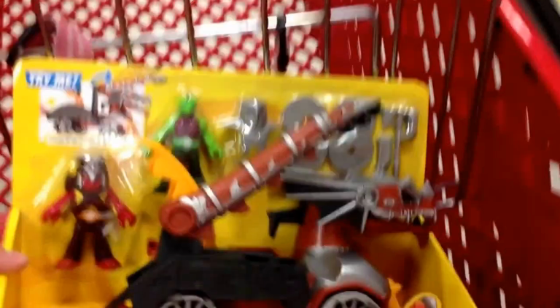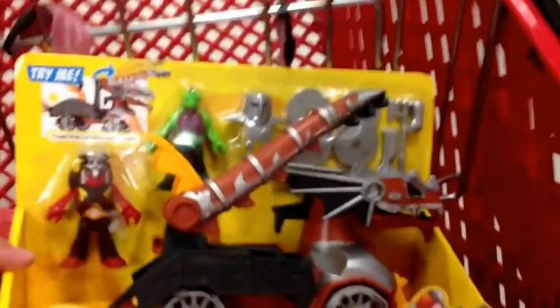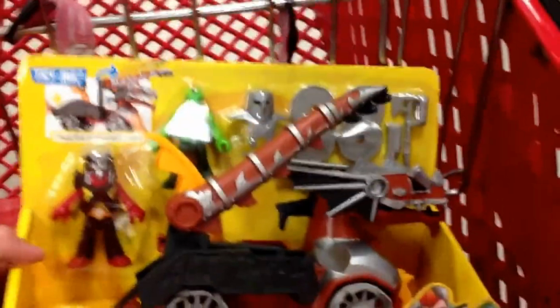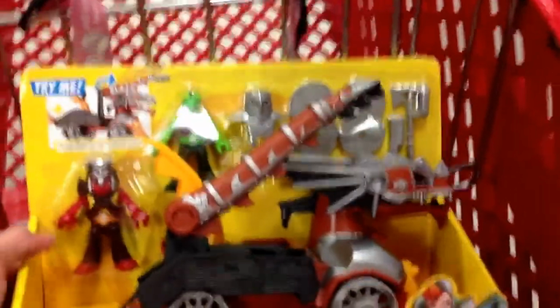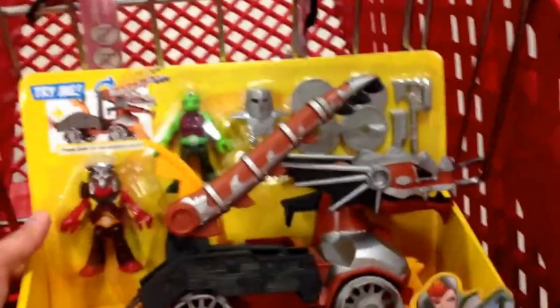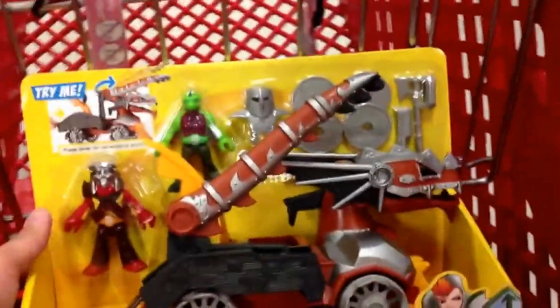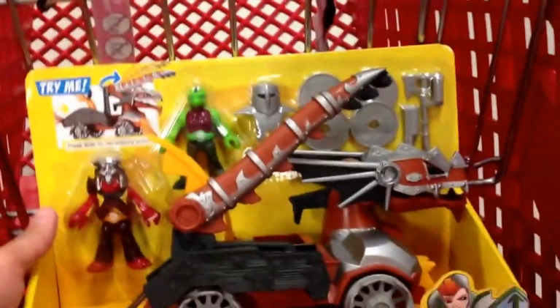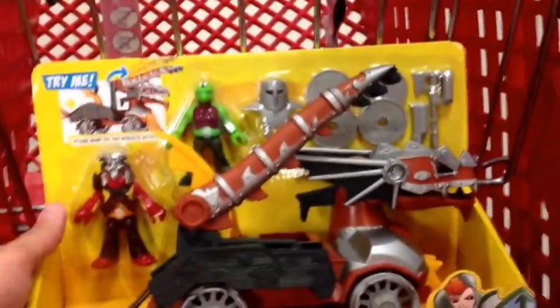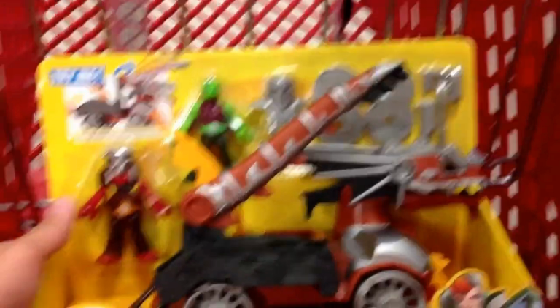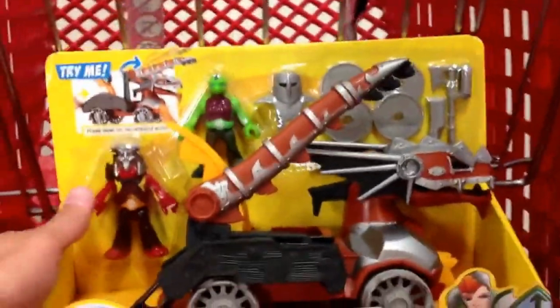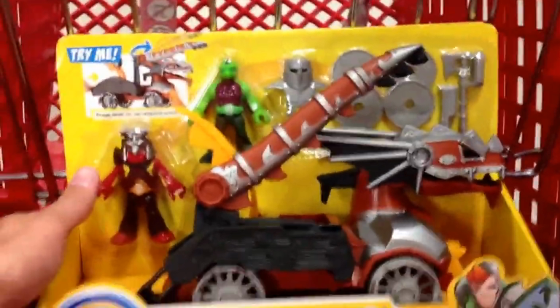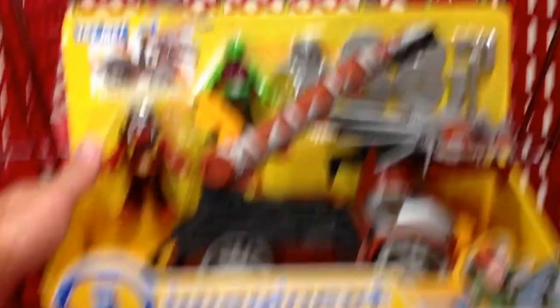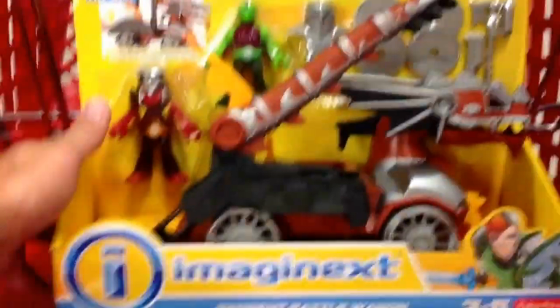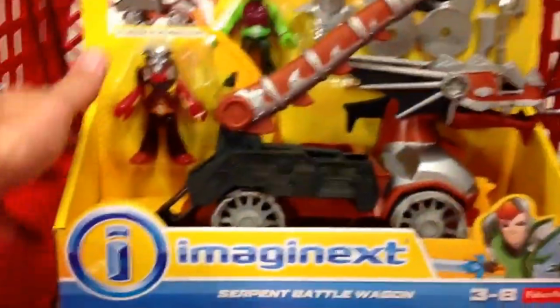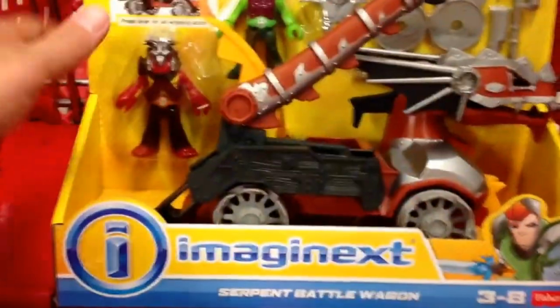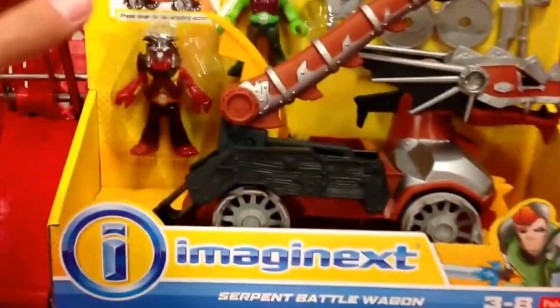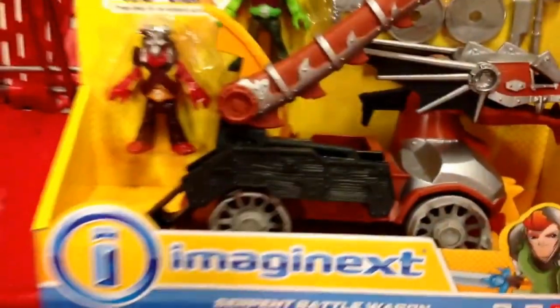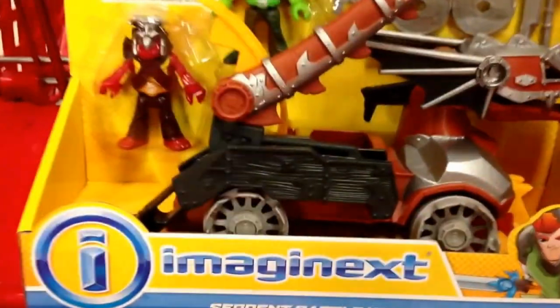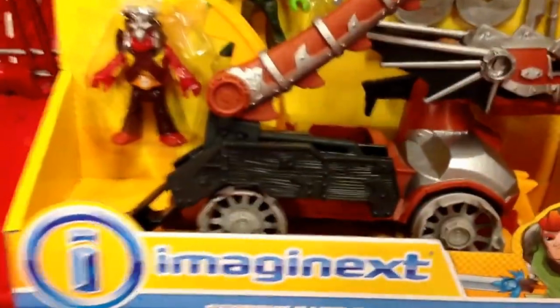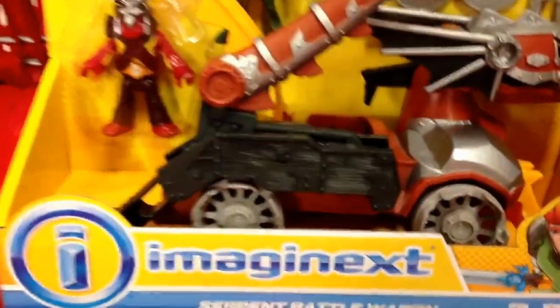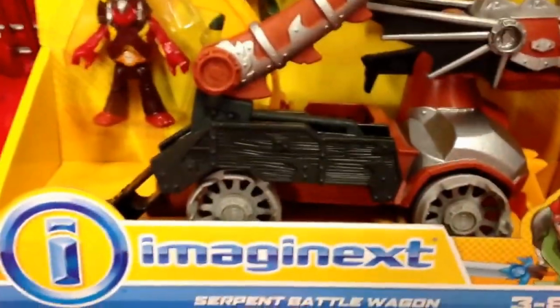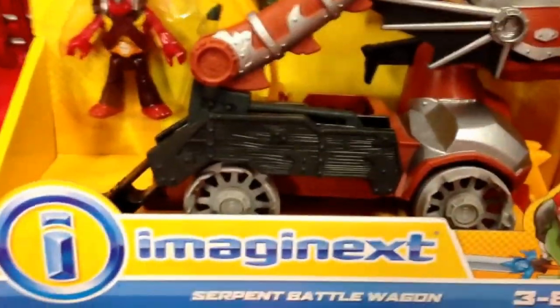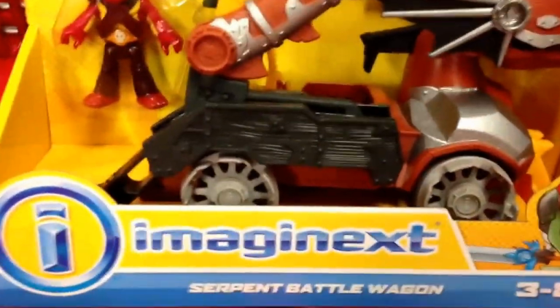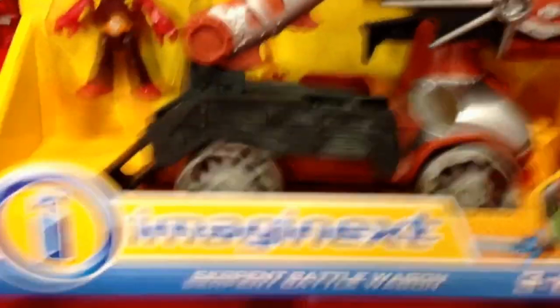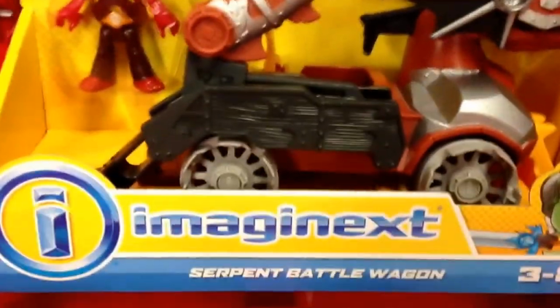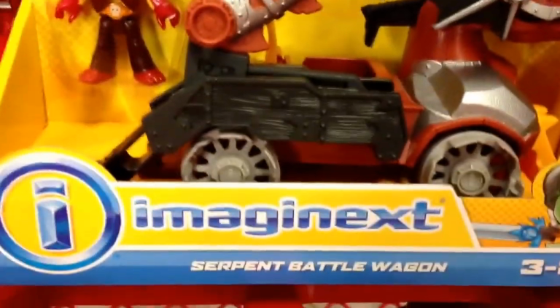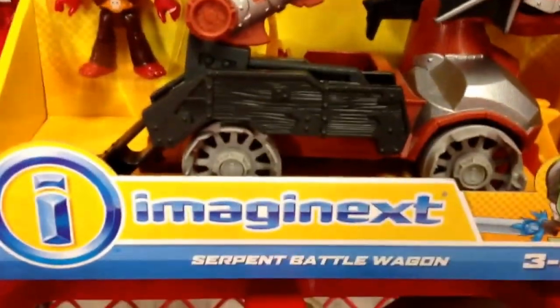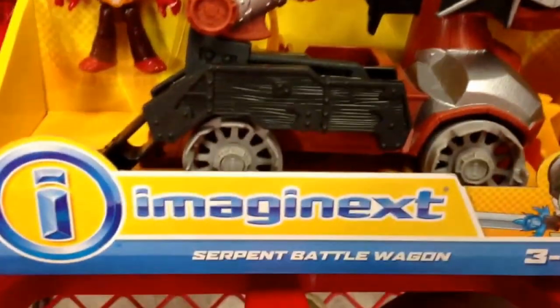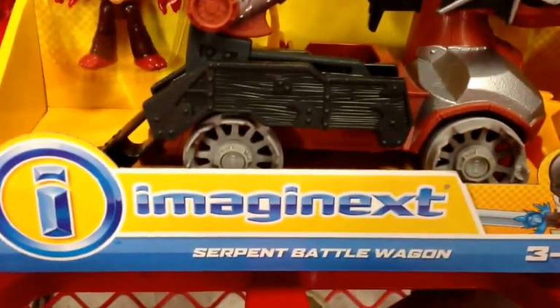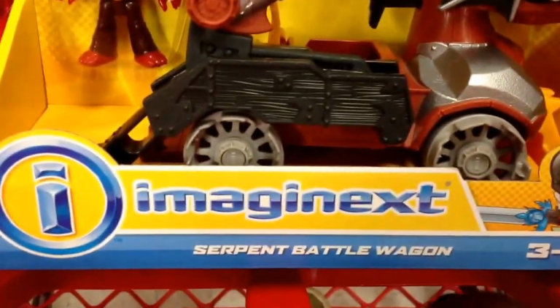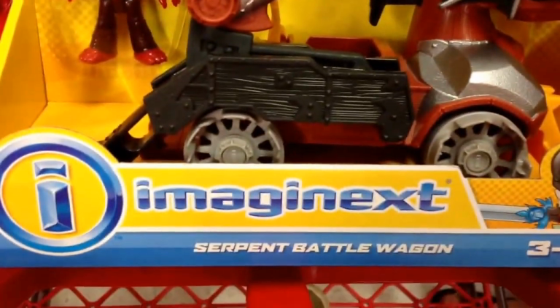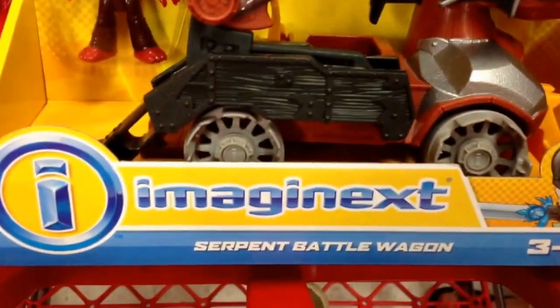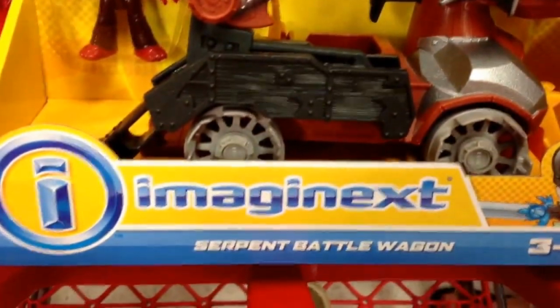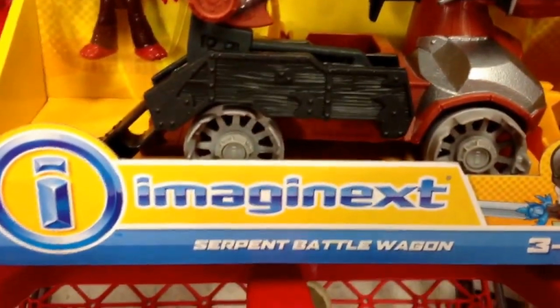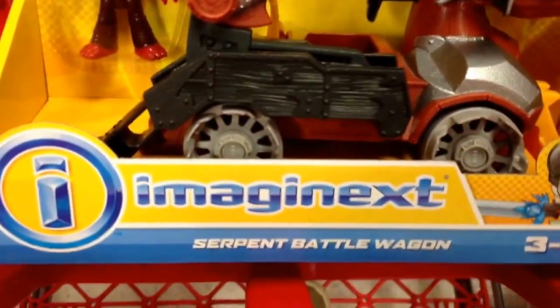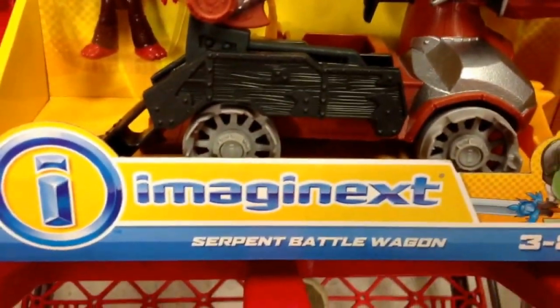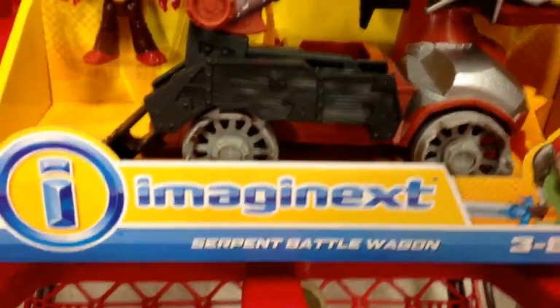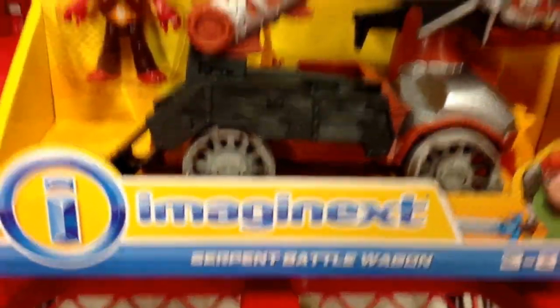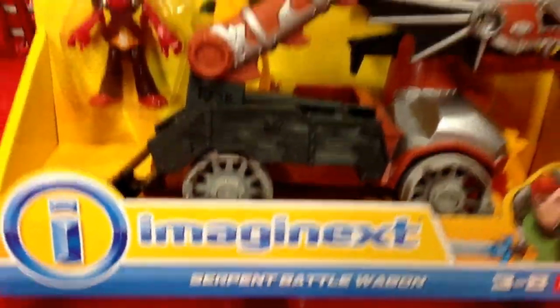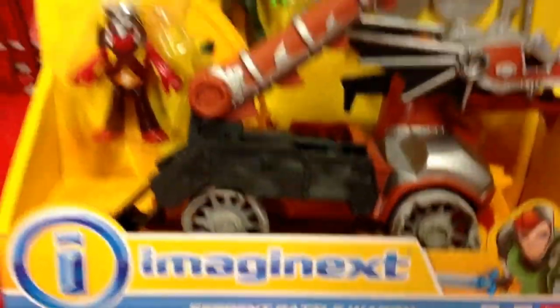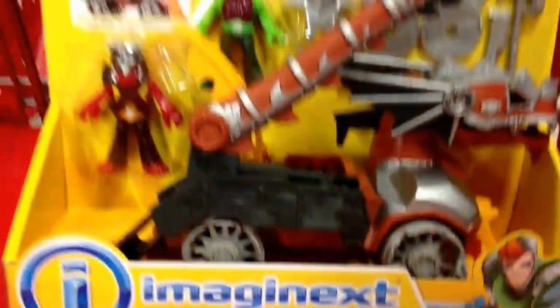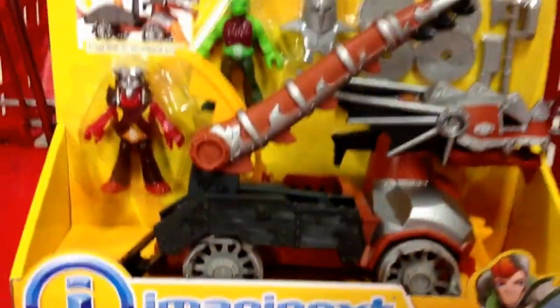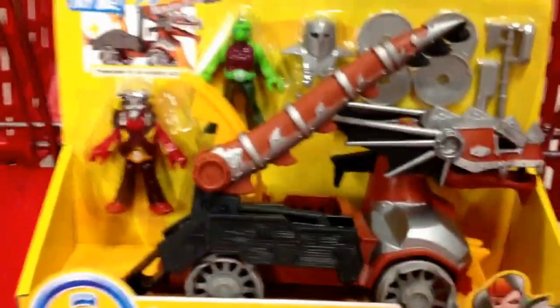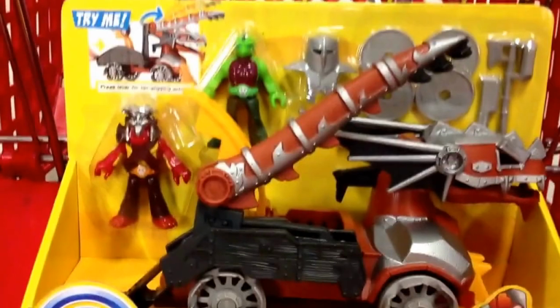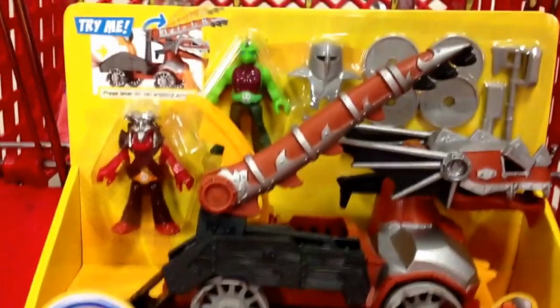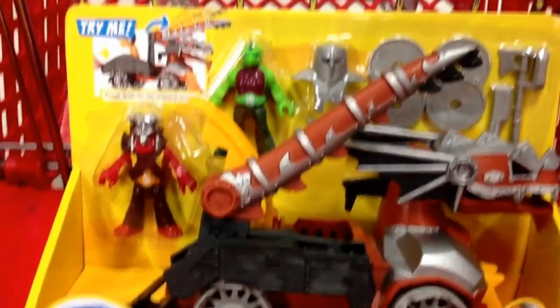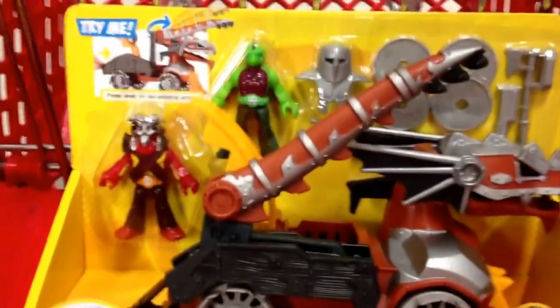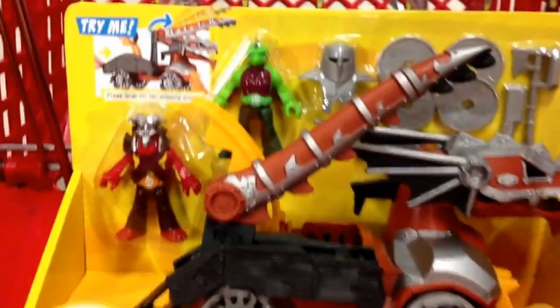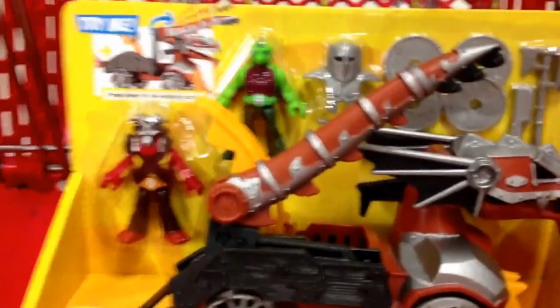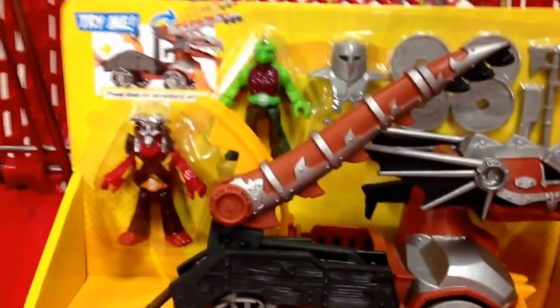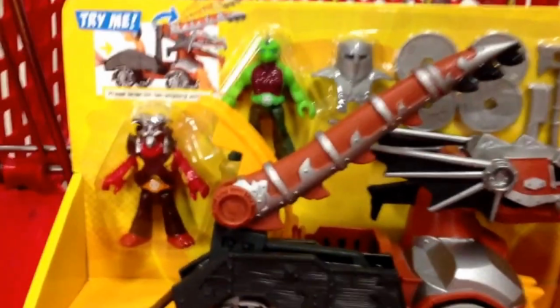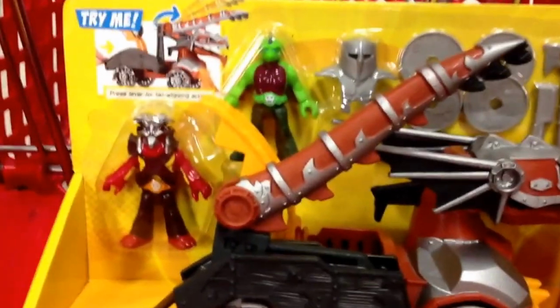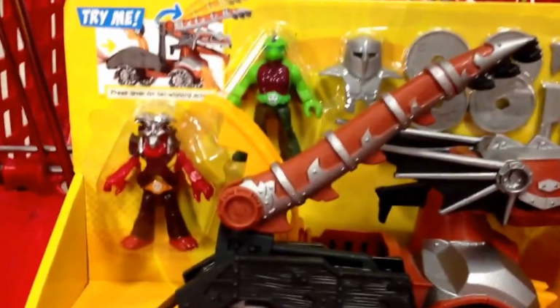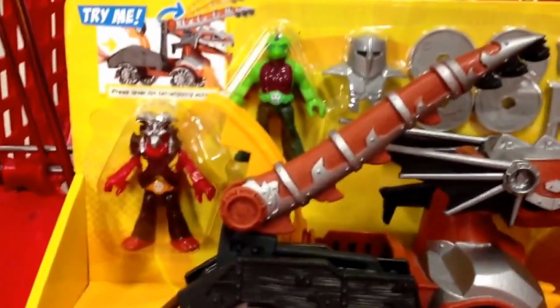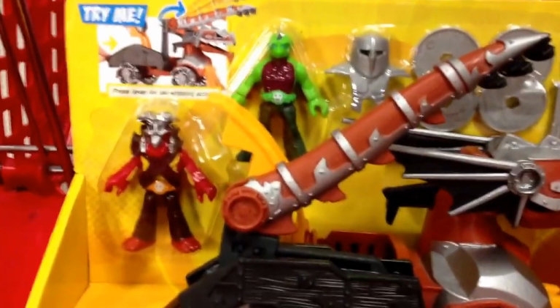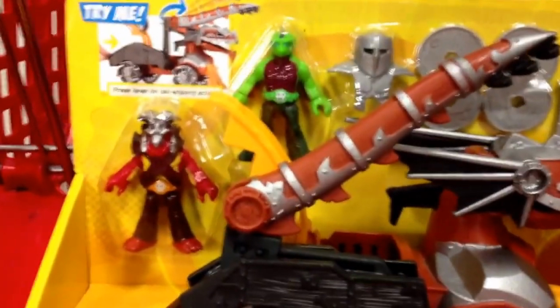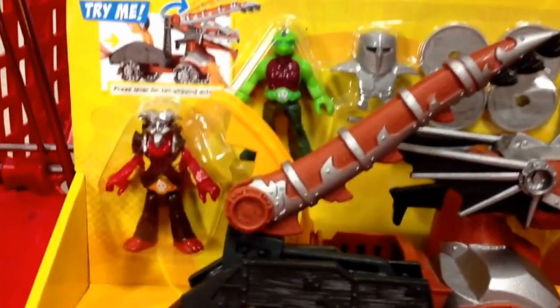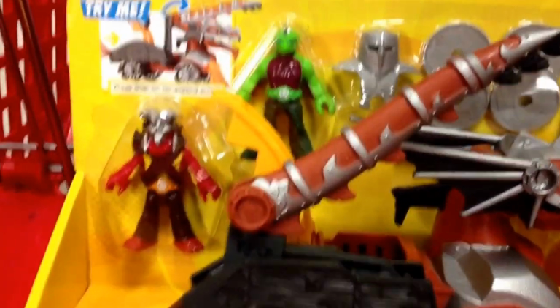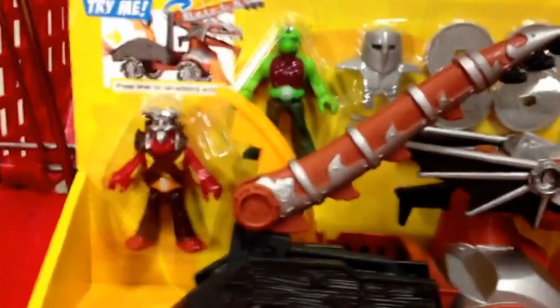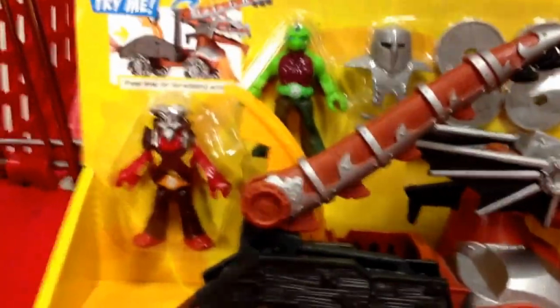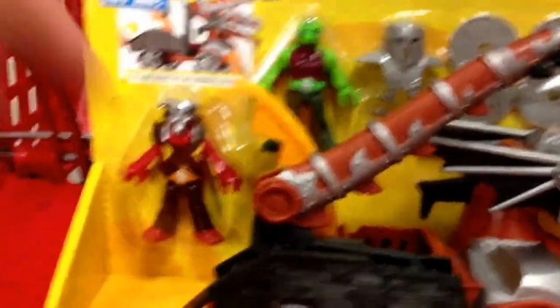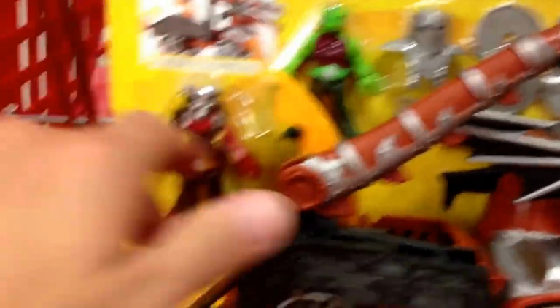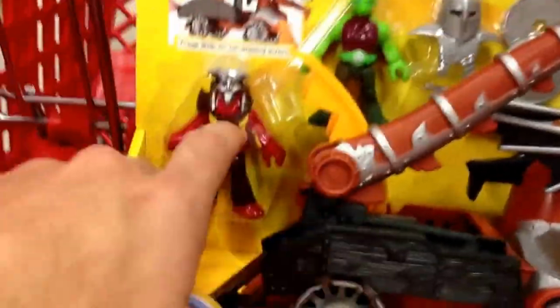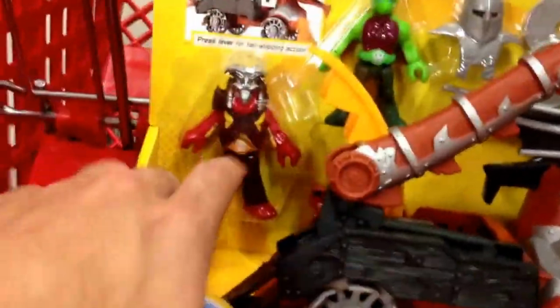Hey guys, welcome back to Top Shelf Toys. Check this out, it's the Imaginext Serpent Battle Wagon. Oh my gosh, this thing looks so cool.